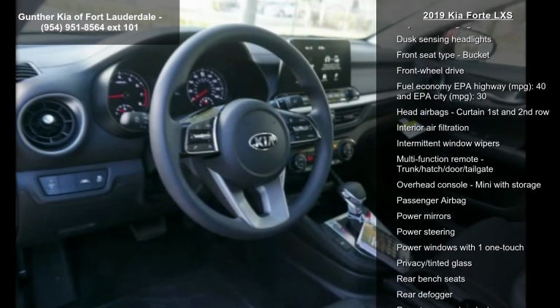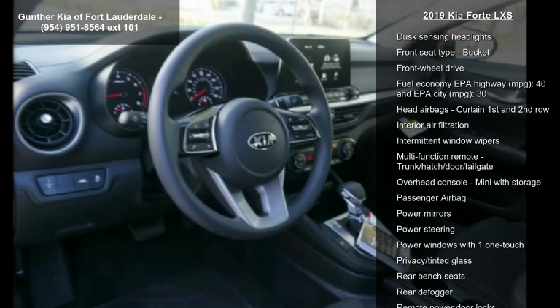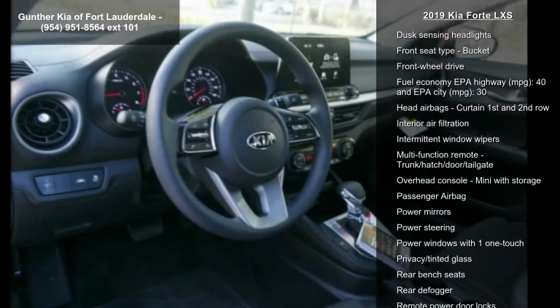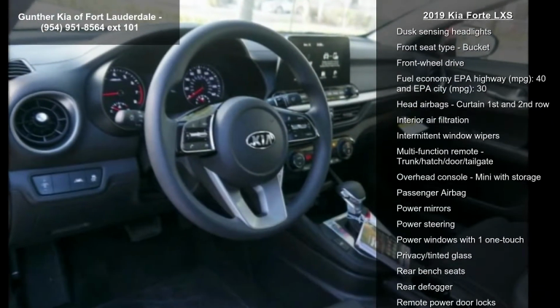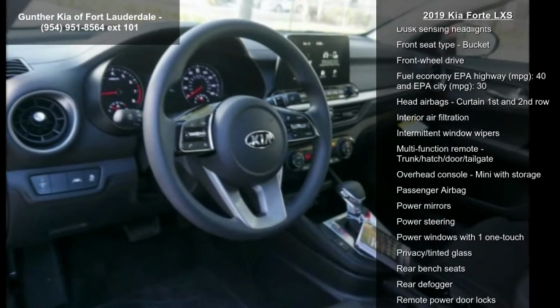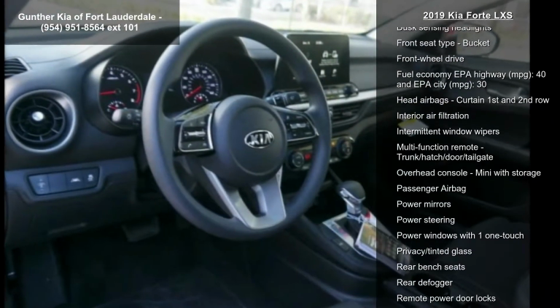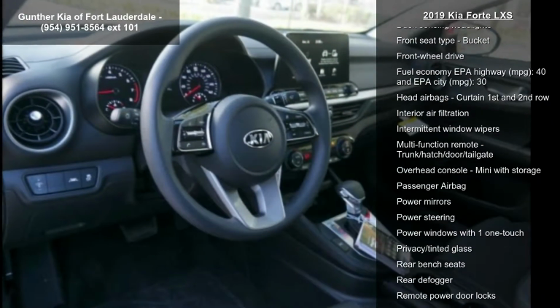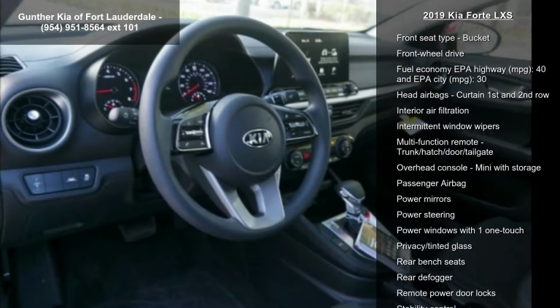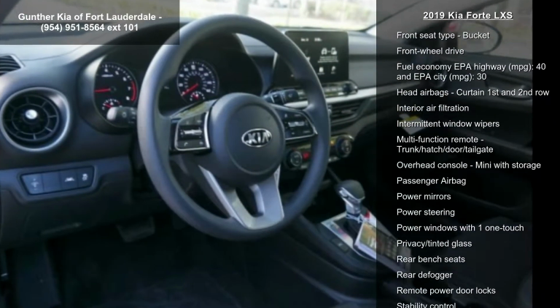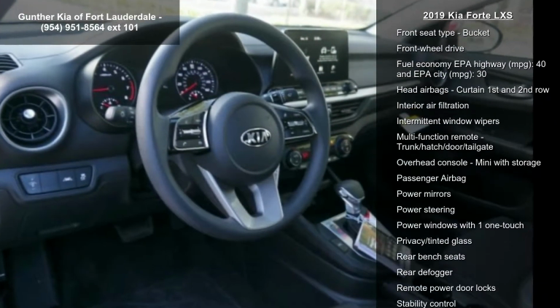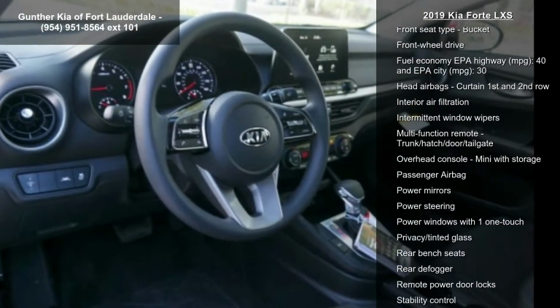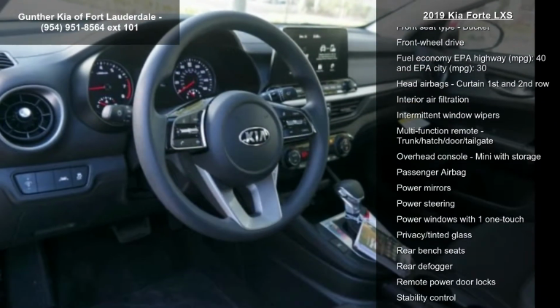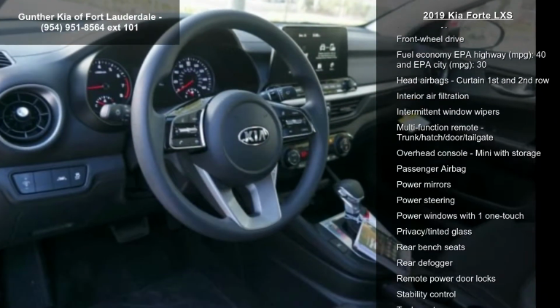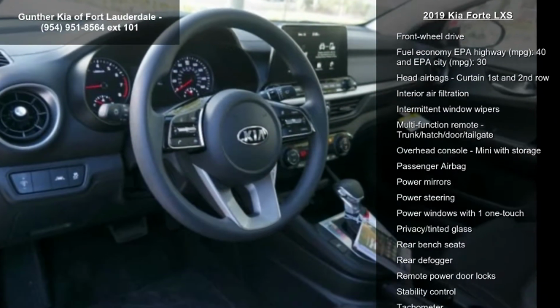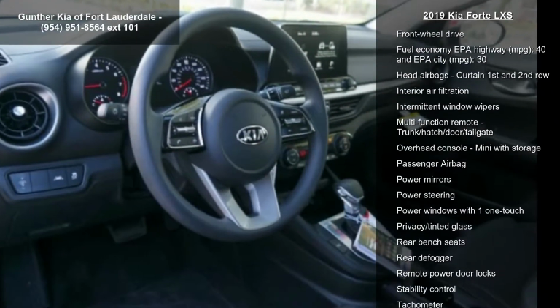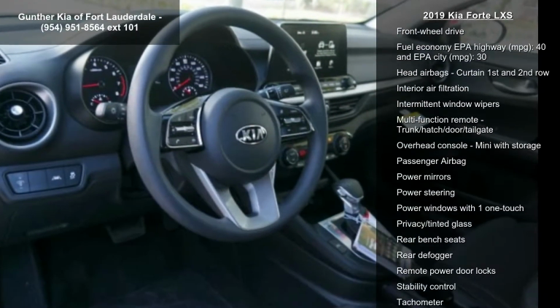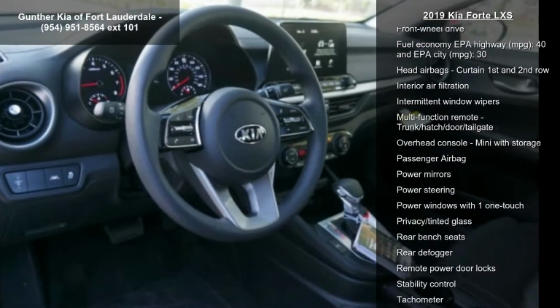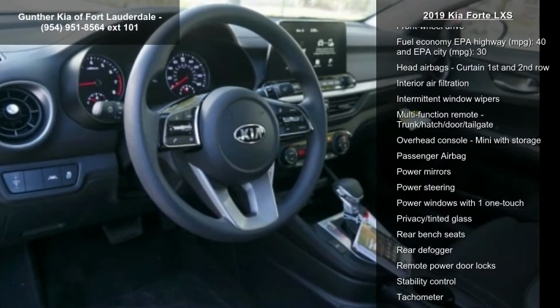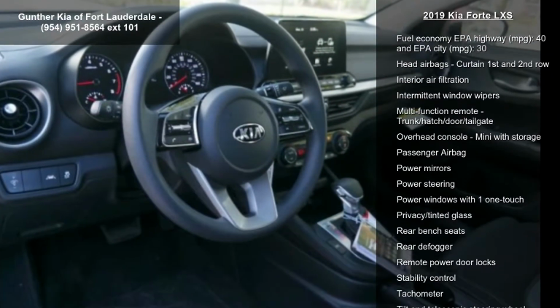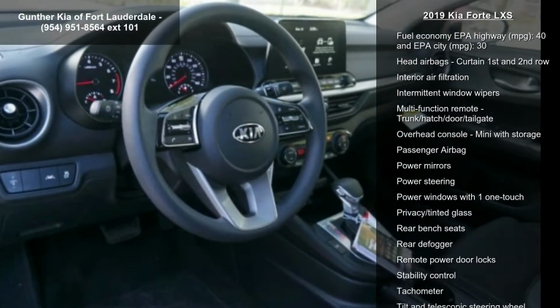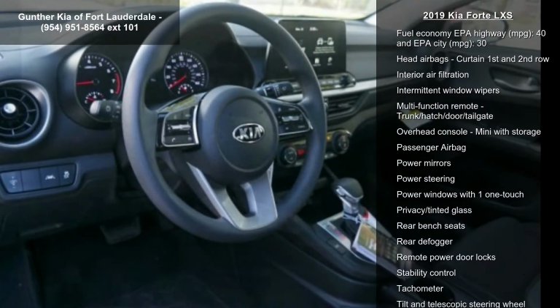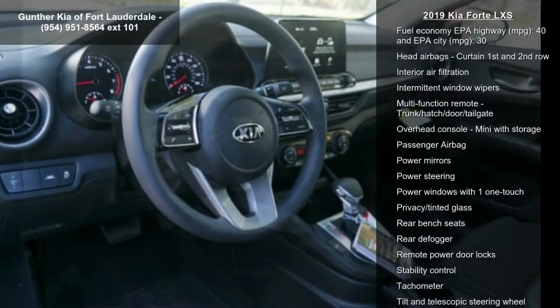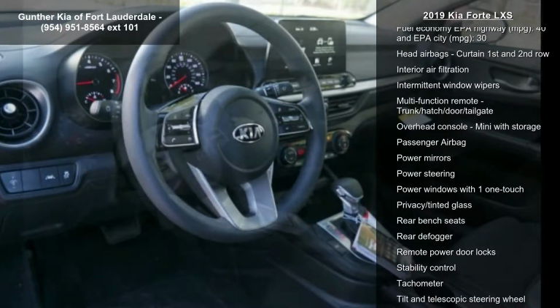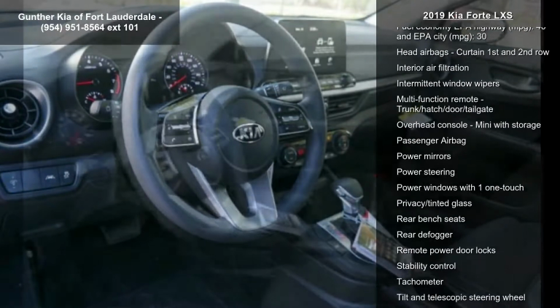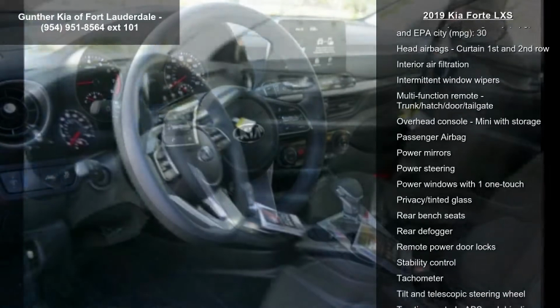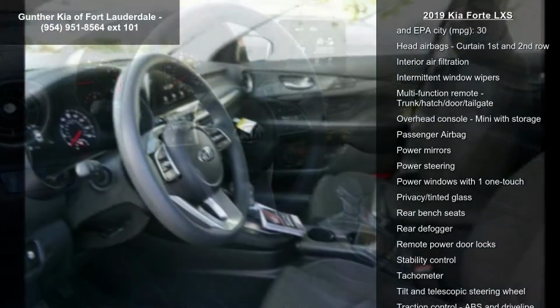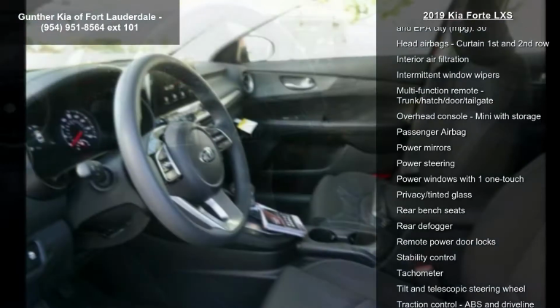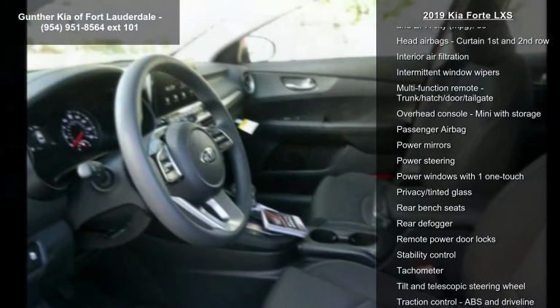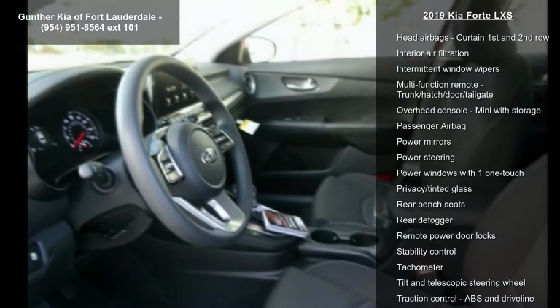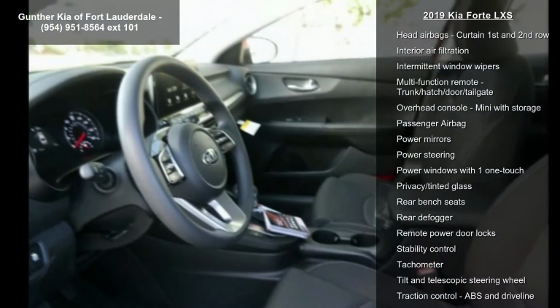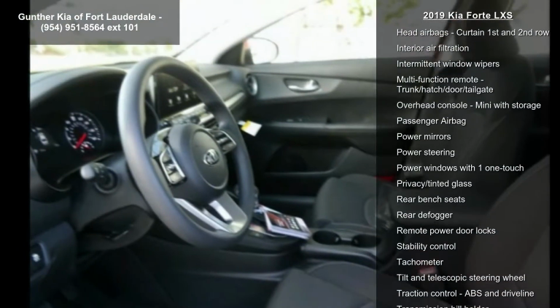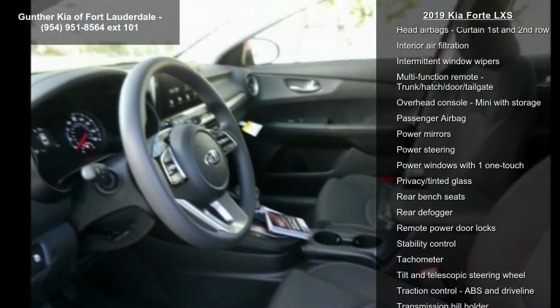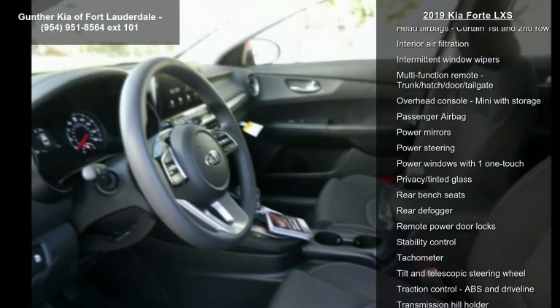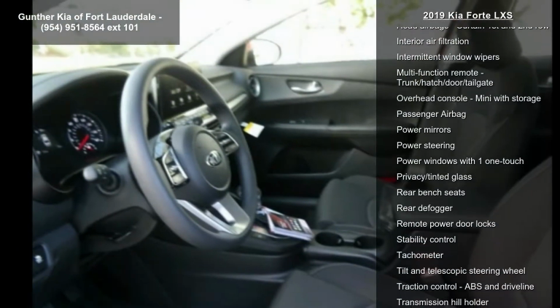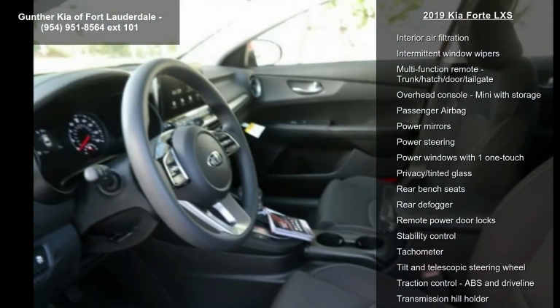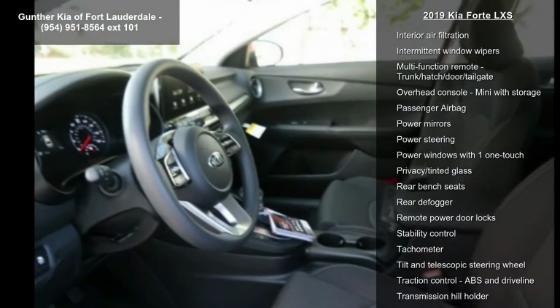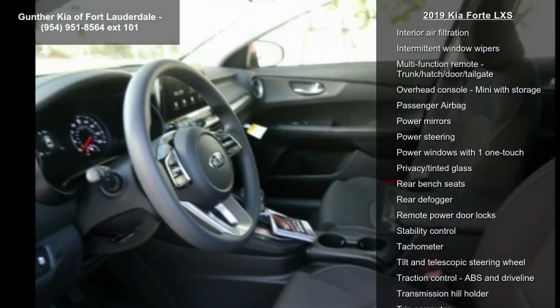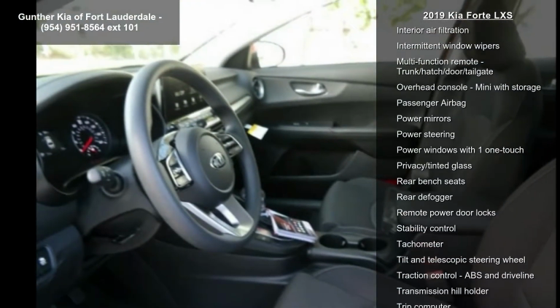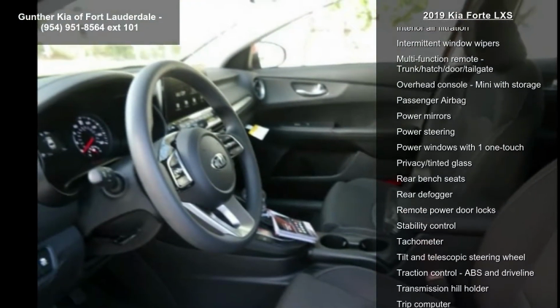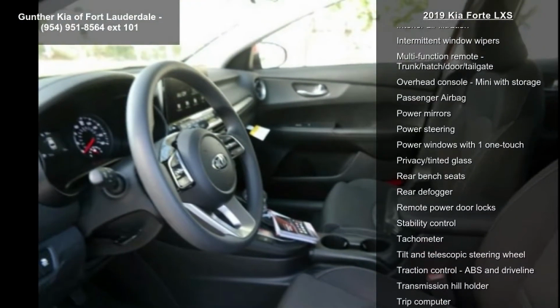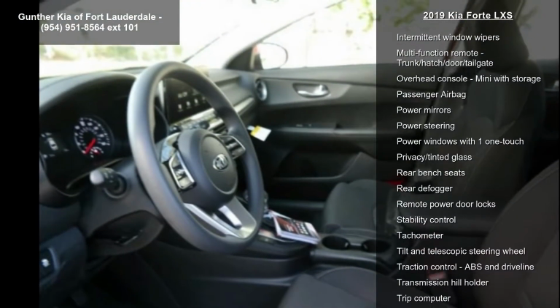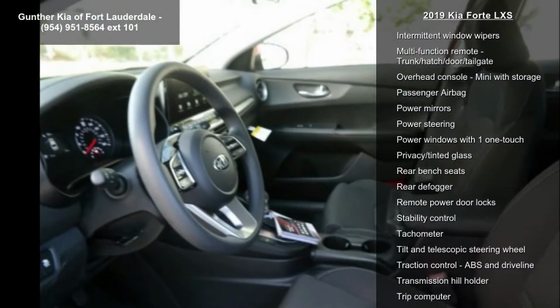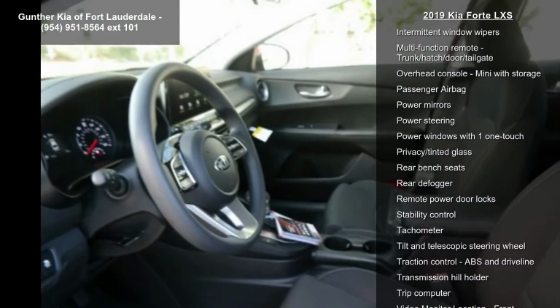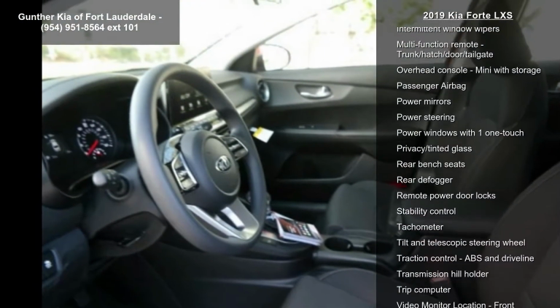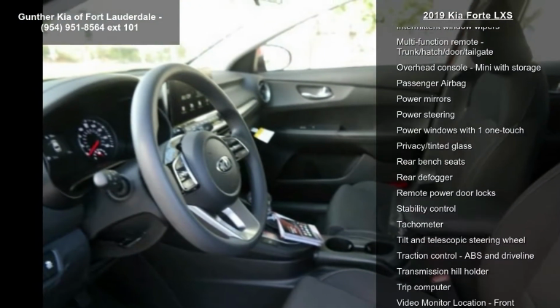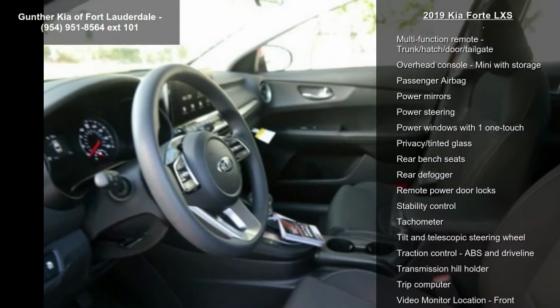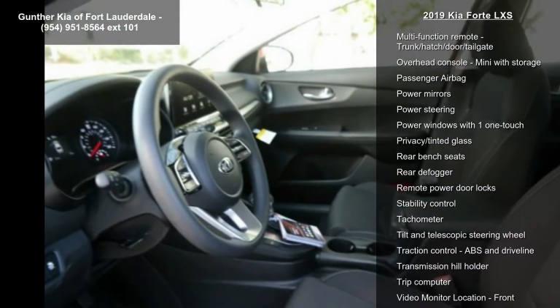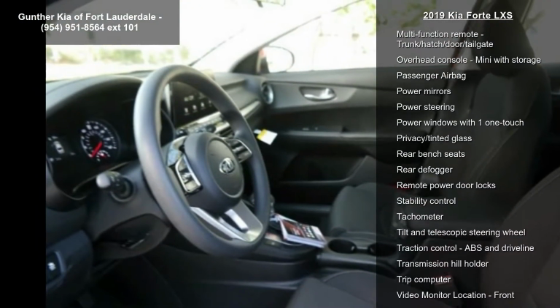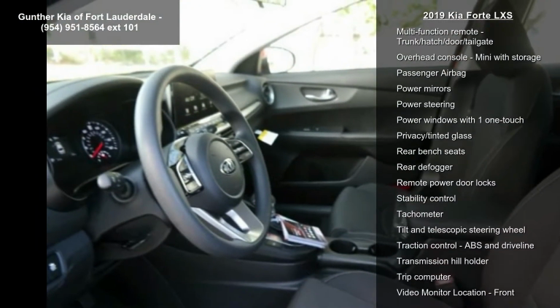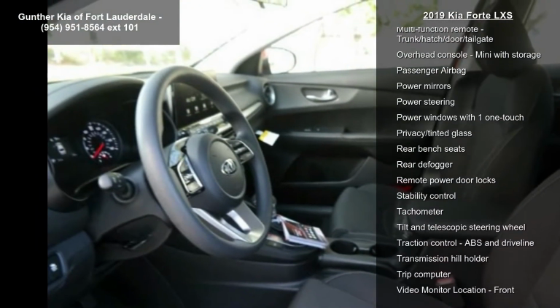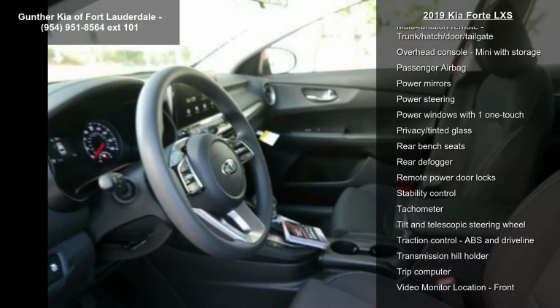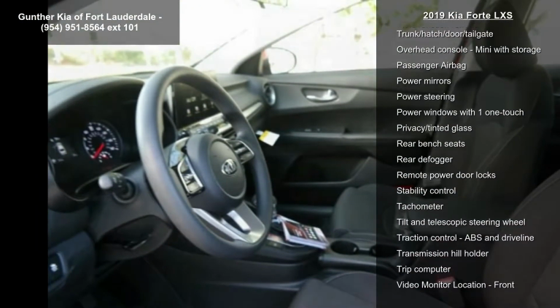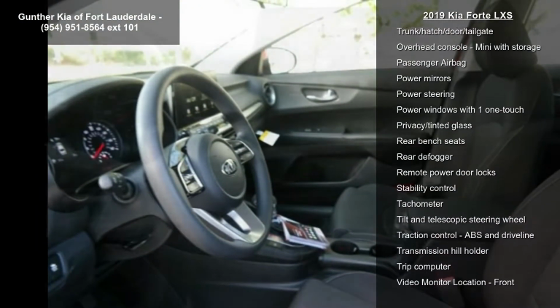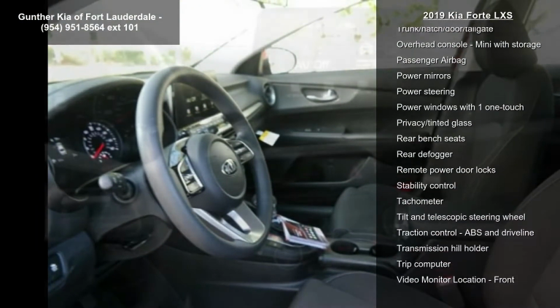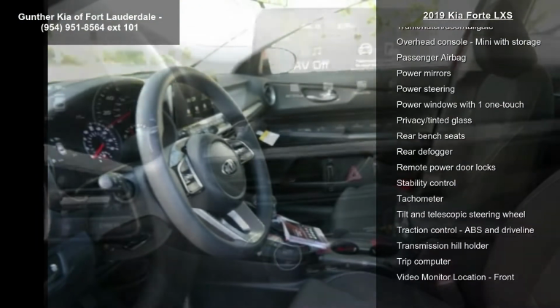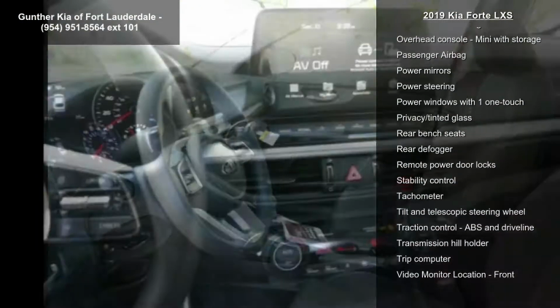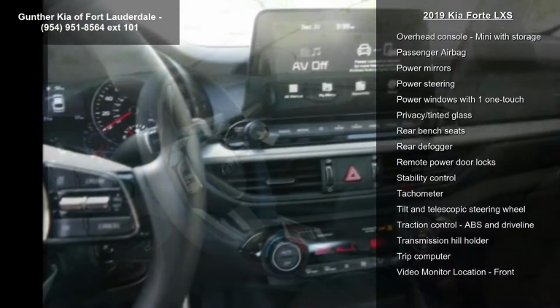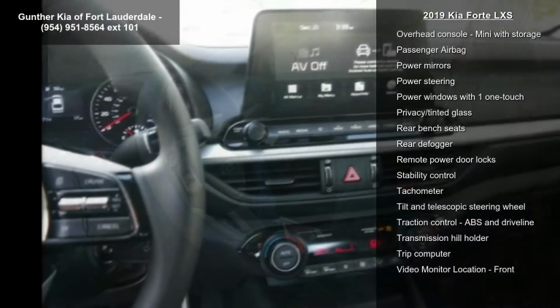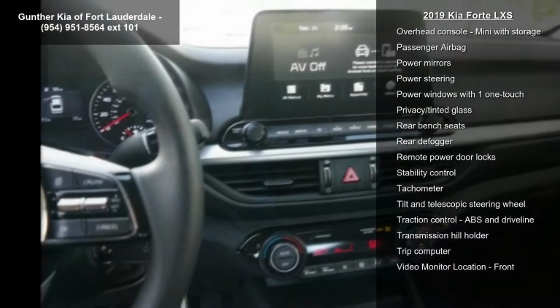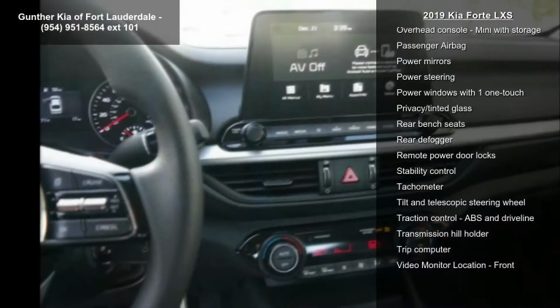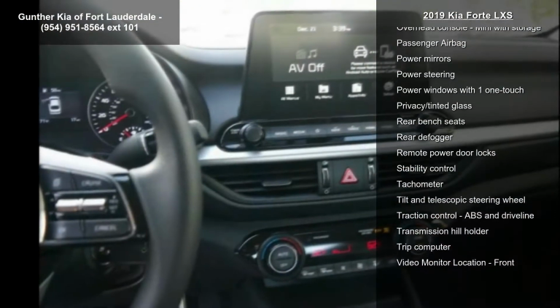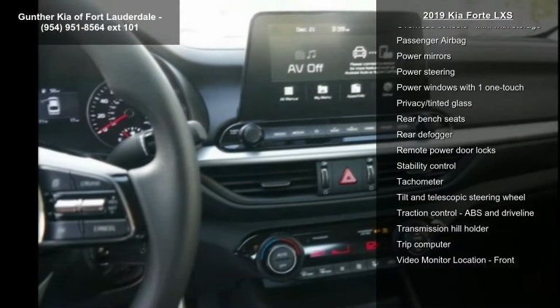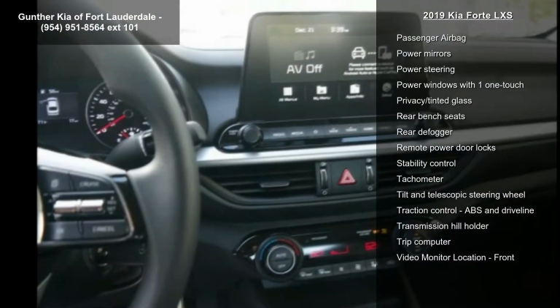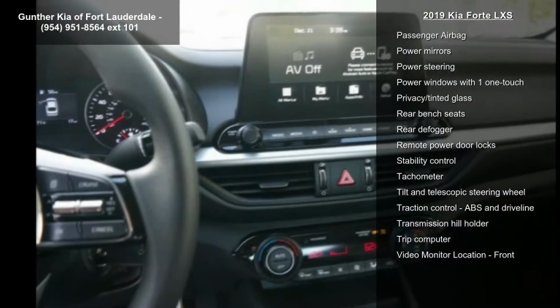Air conditioning with dual-zone climate control, audio controls on steering wheel, Bluetooth, center console full with covered storage and clock, in-dash.